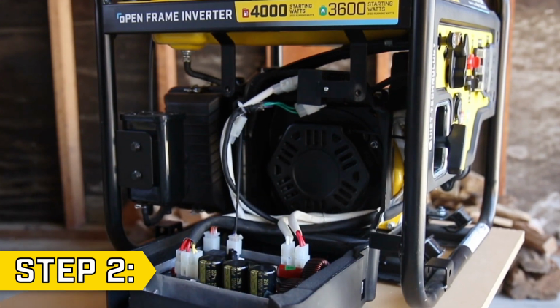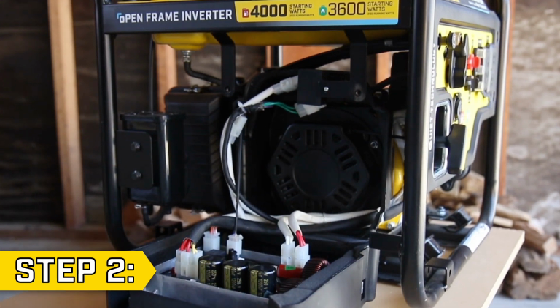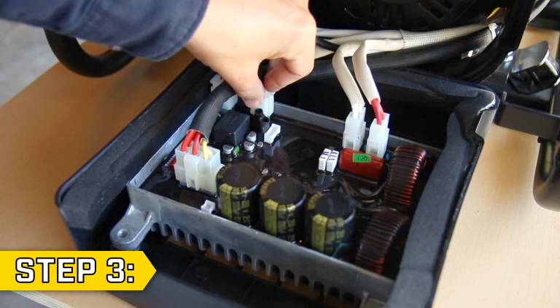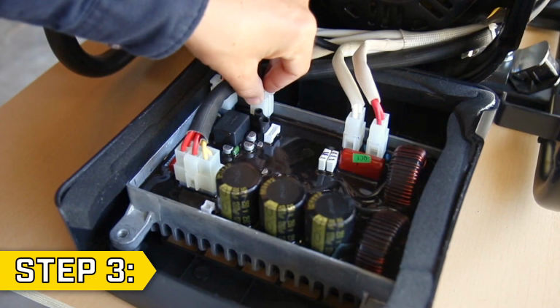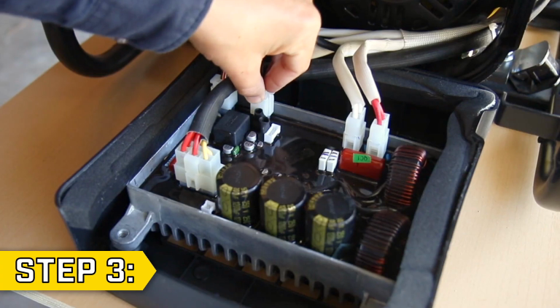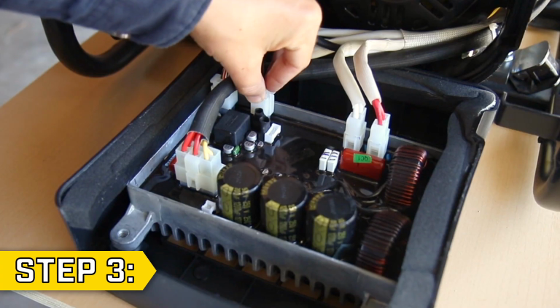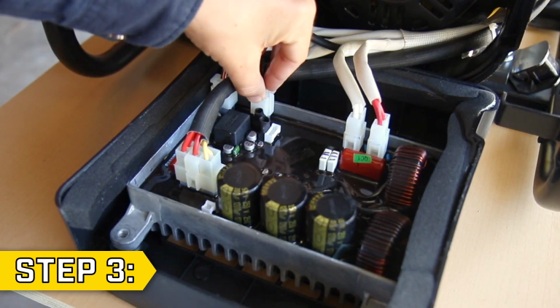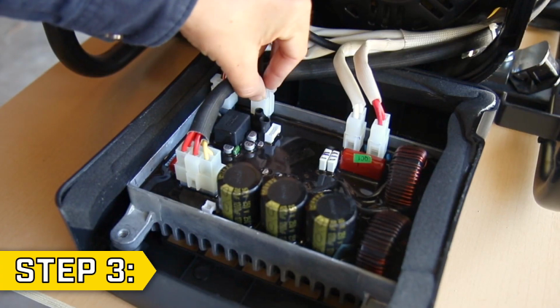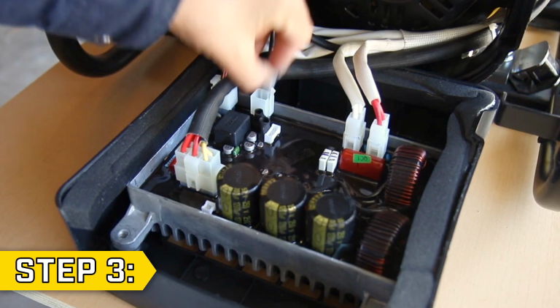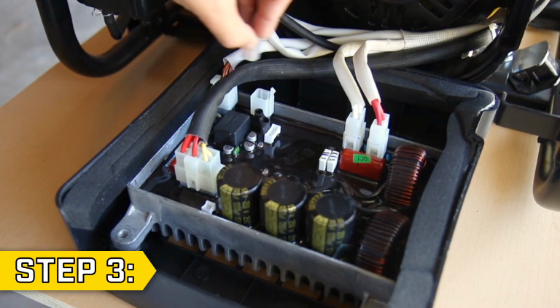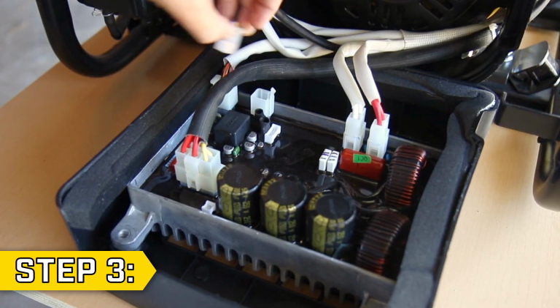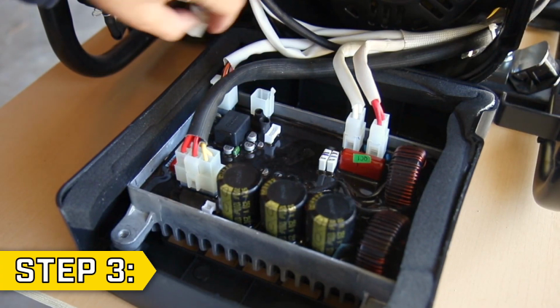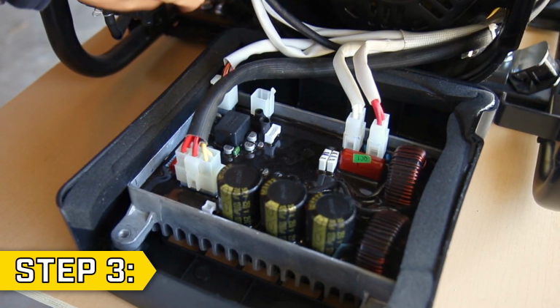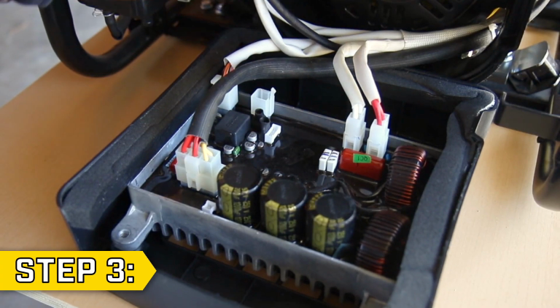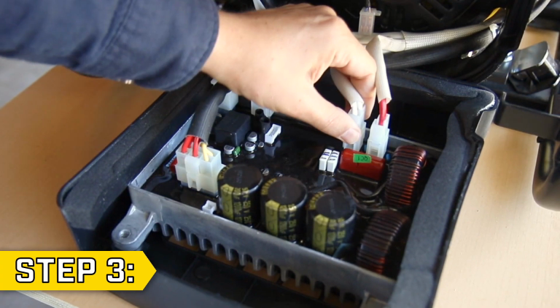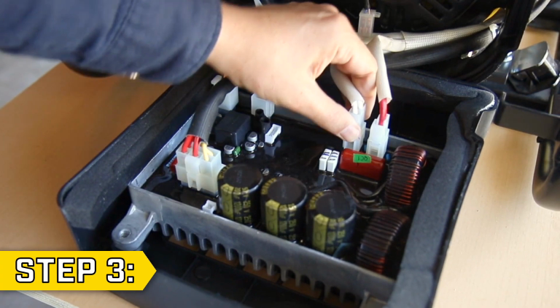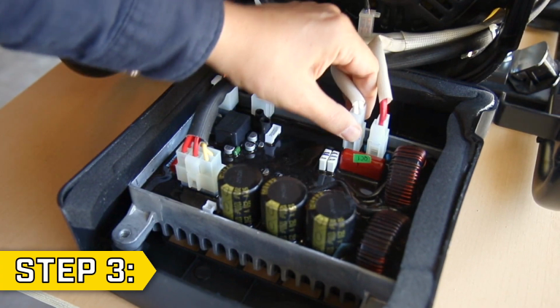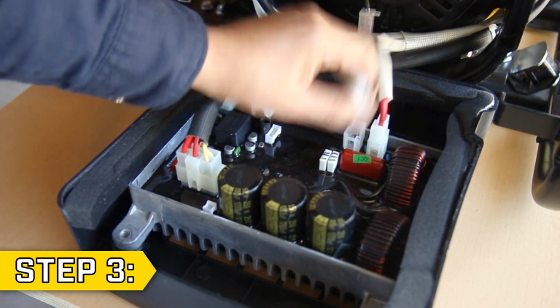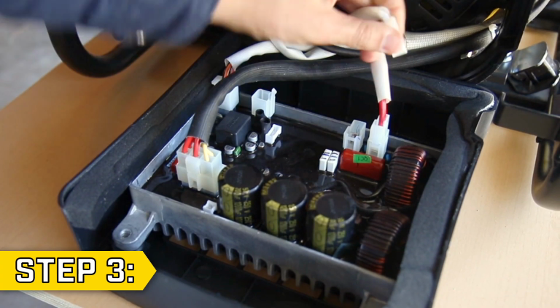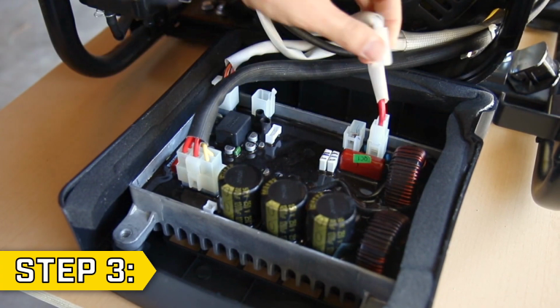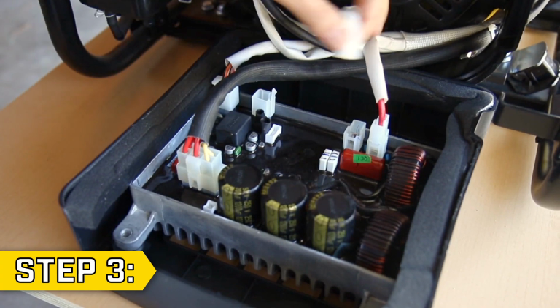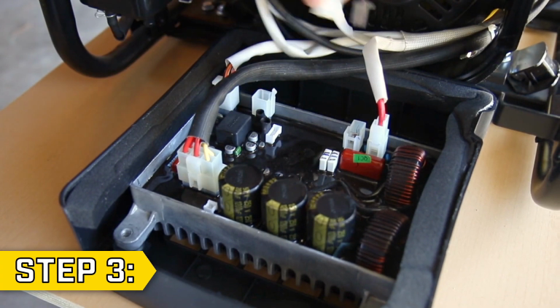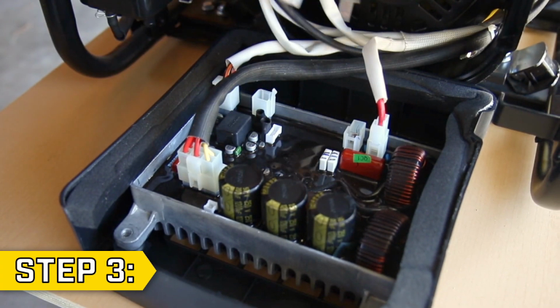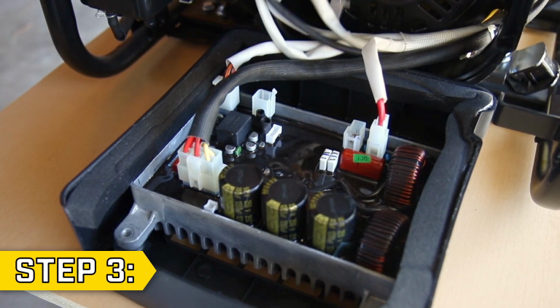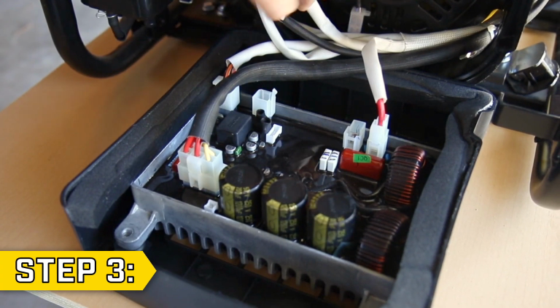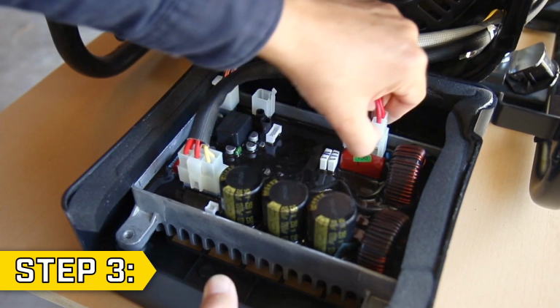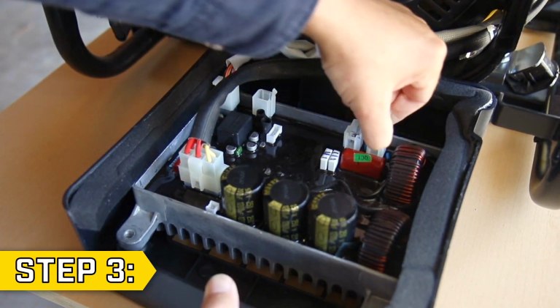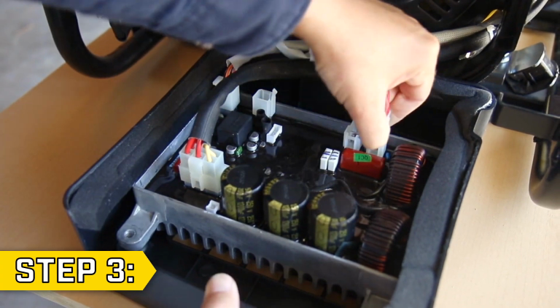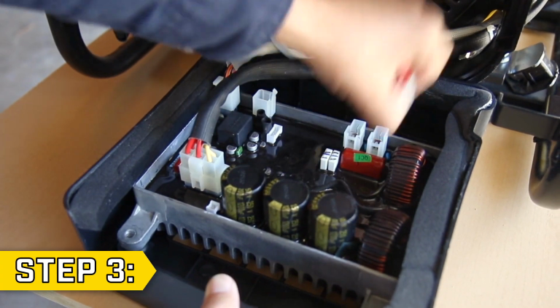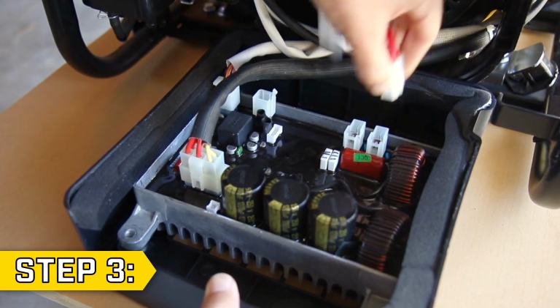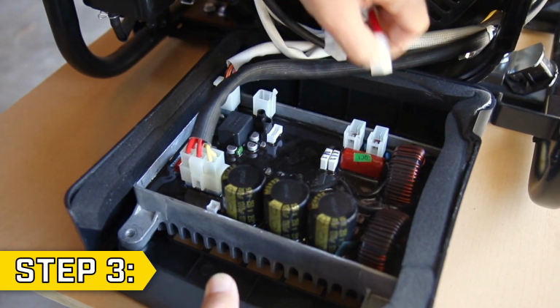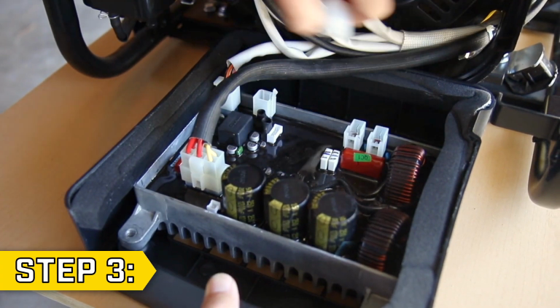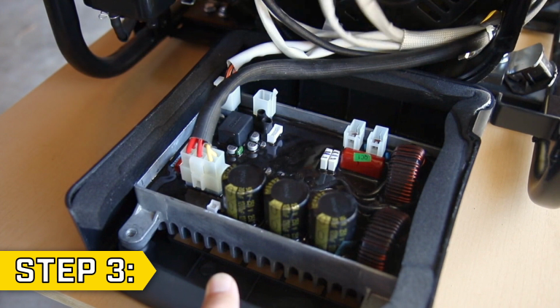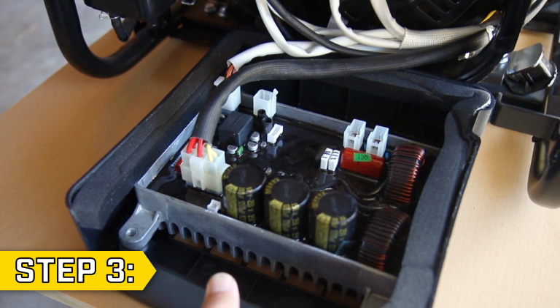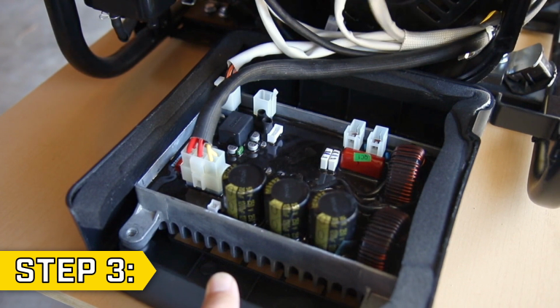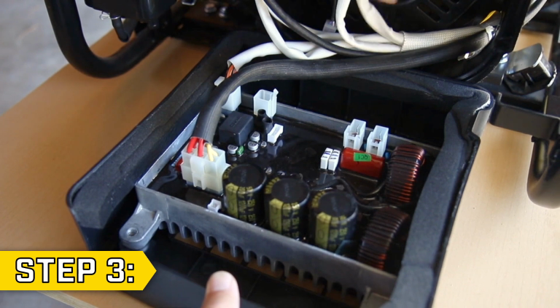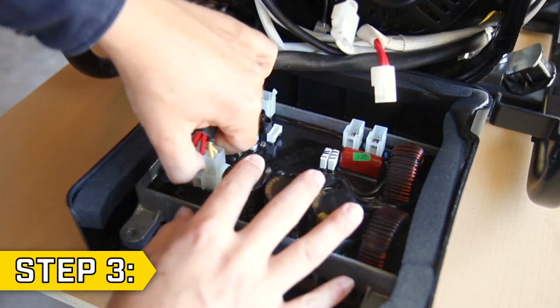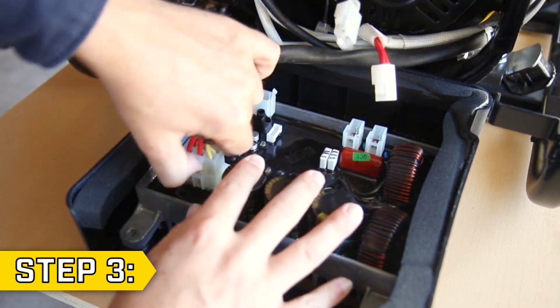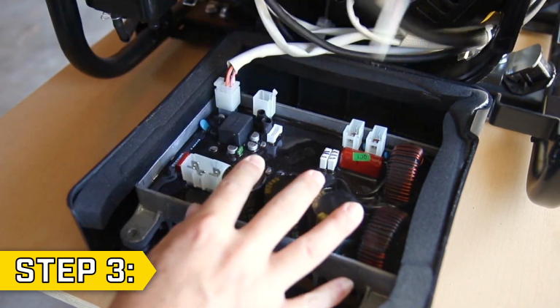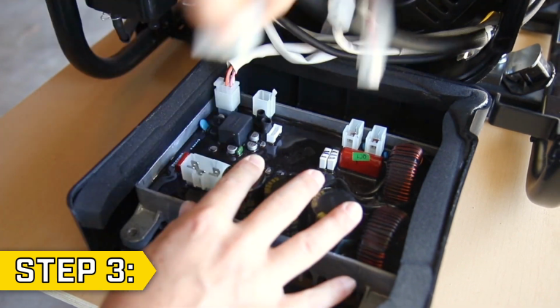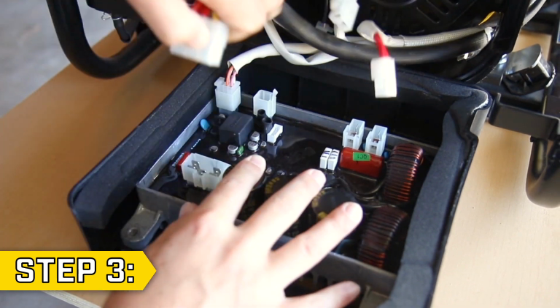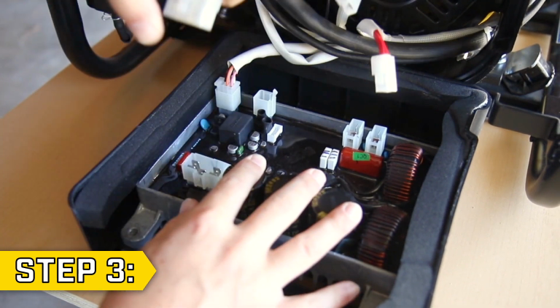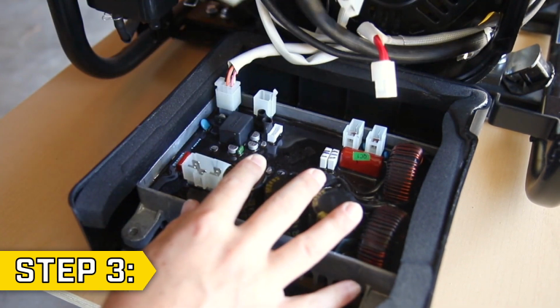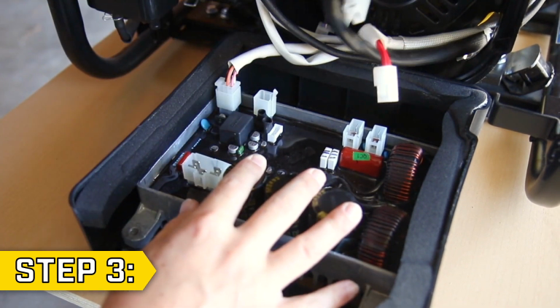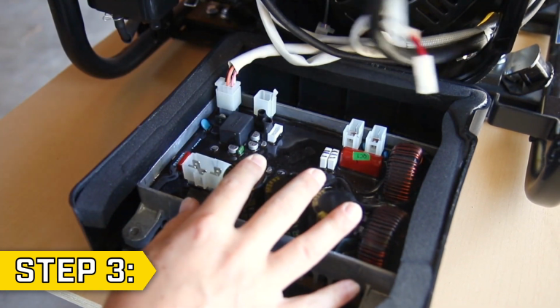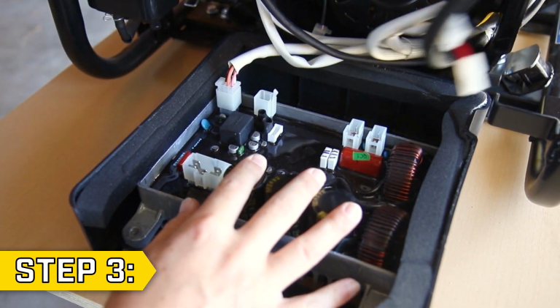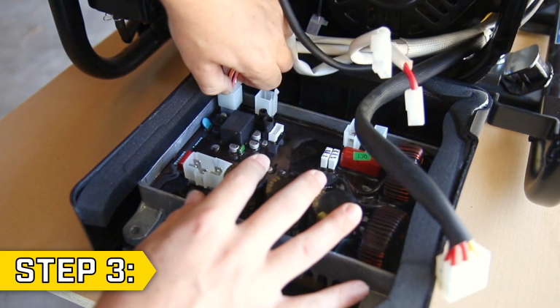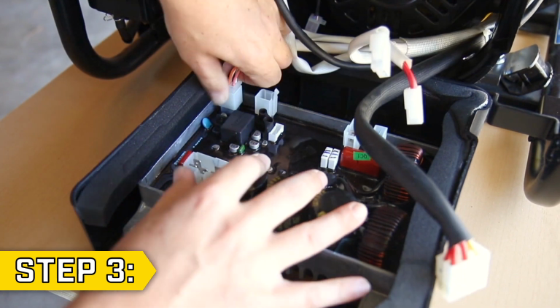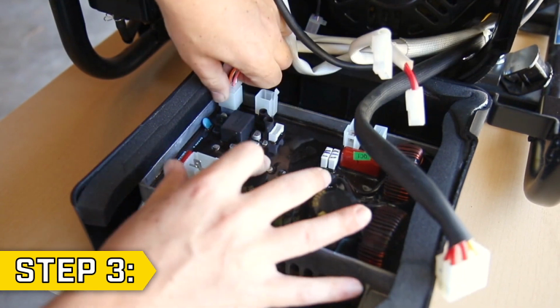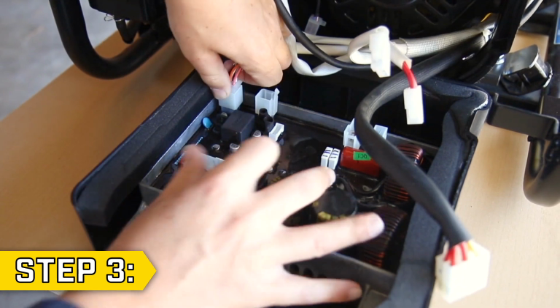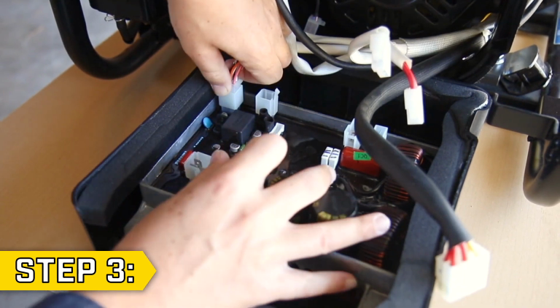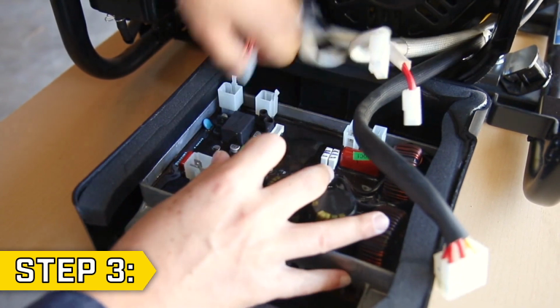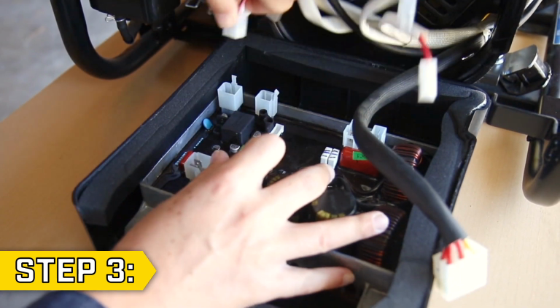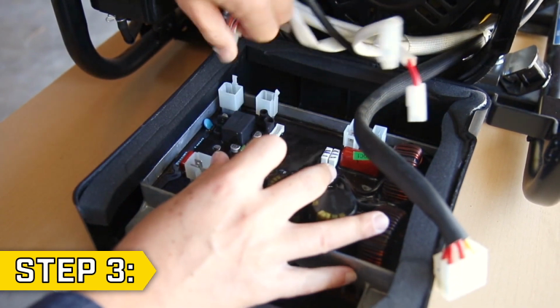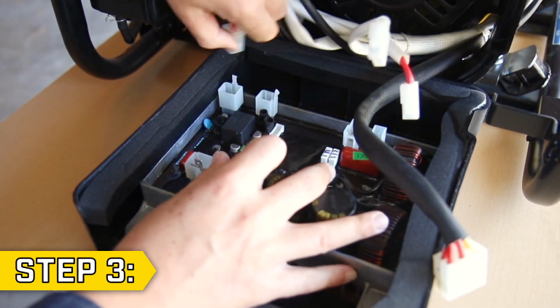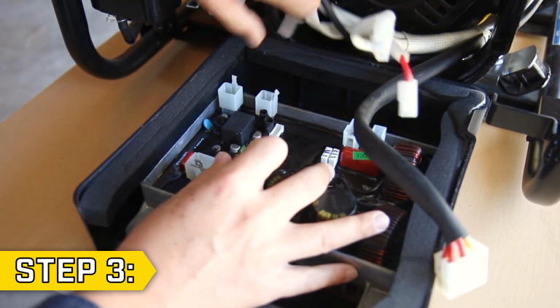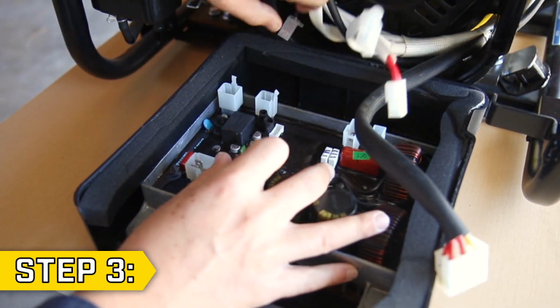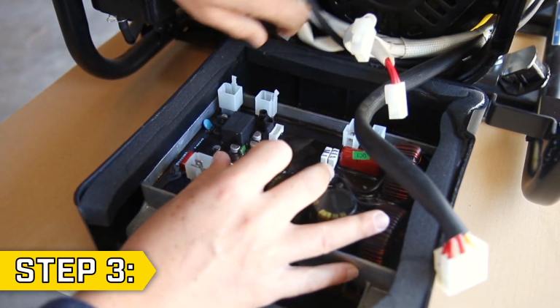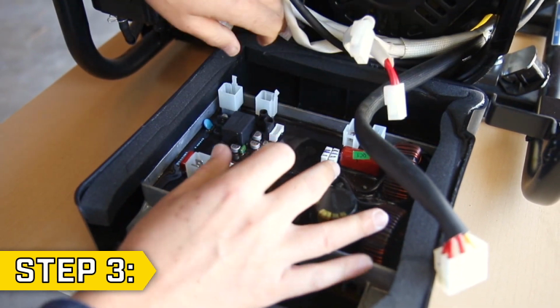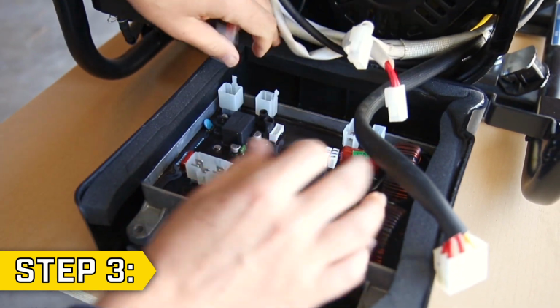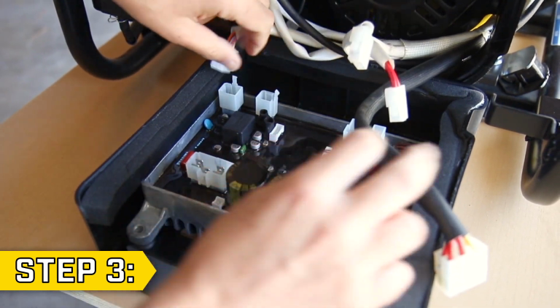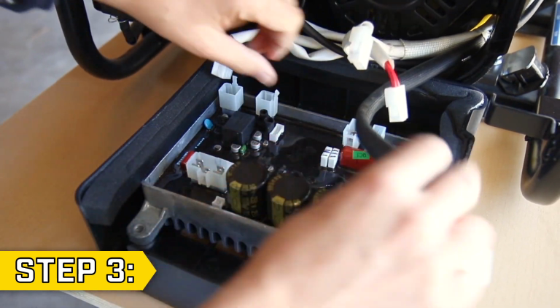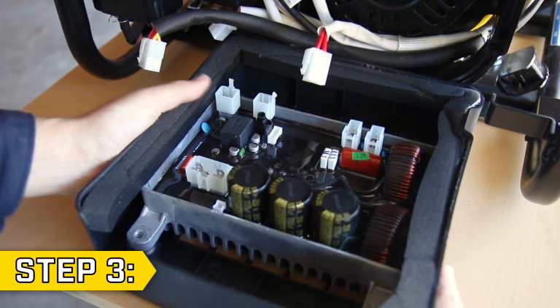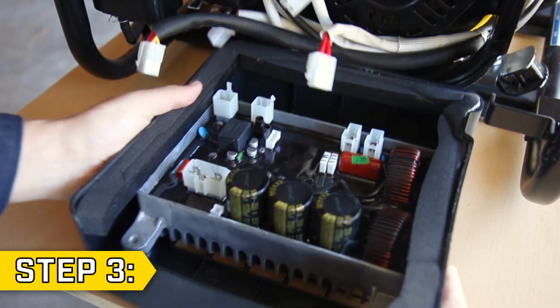Step 3. Carefully disconnect all wire connectors and keep track of where they are located, as you will need to reconnect them to the new control unit.